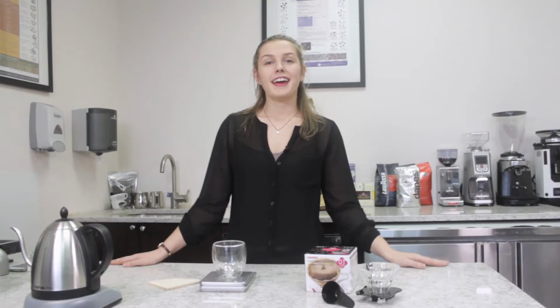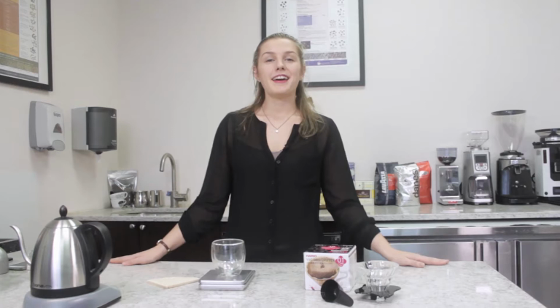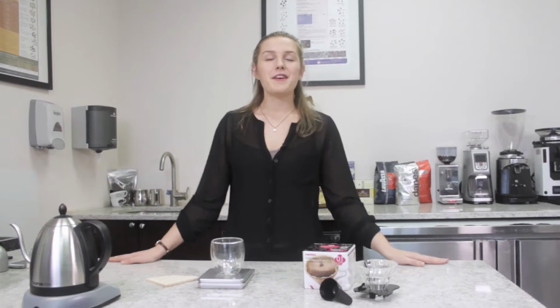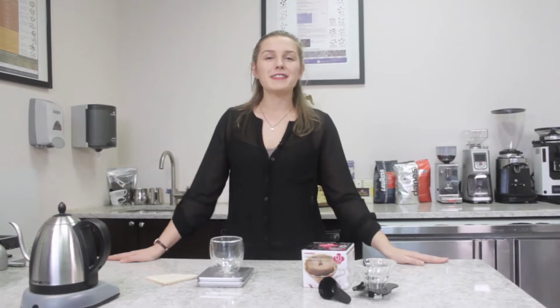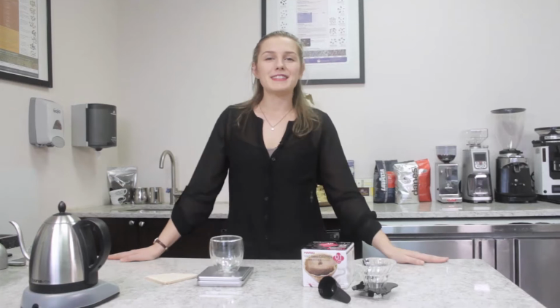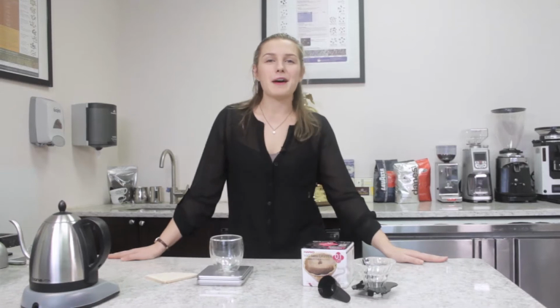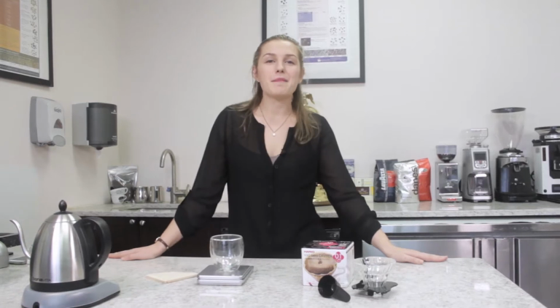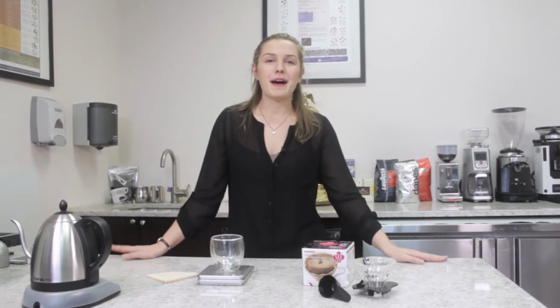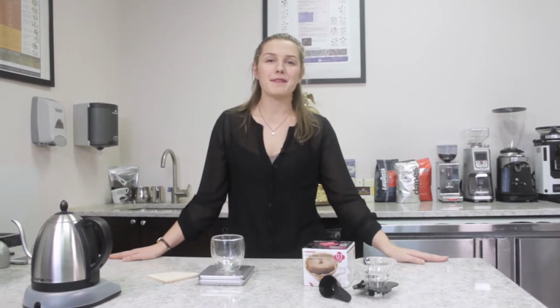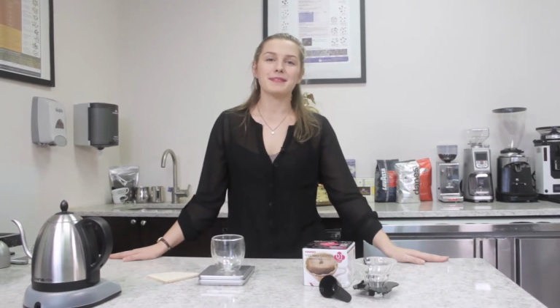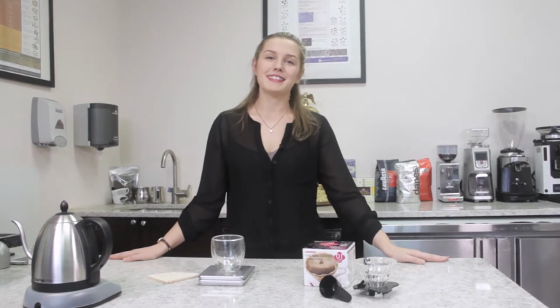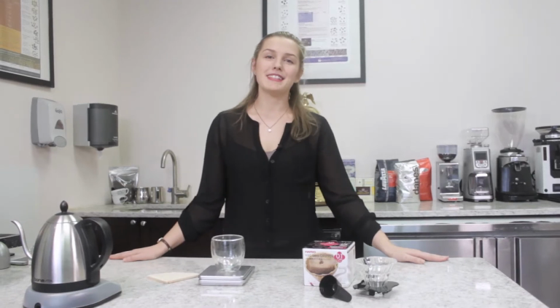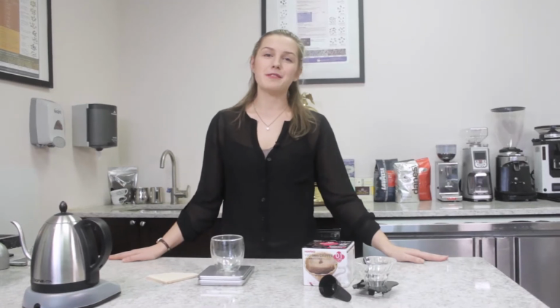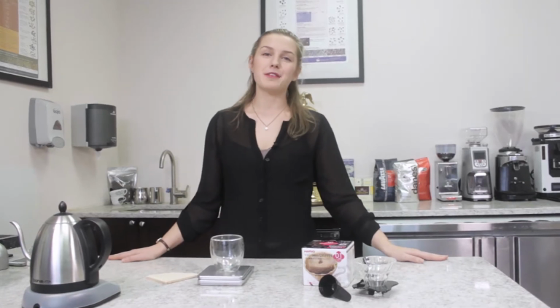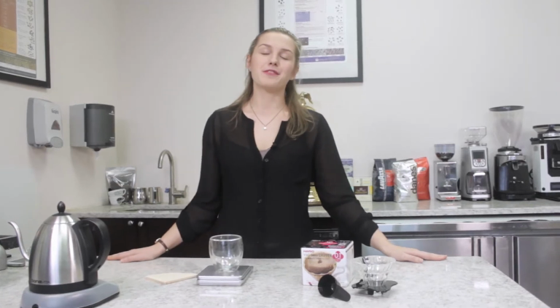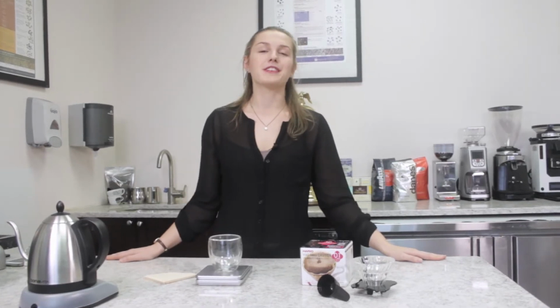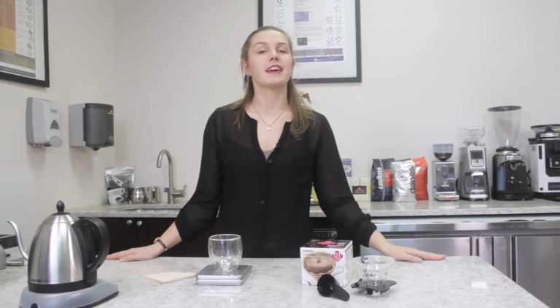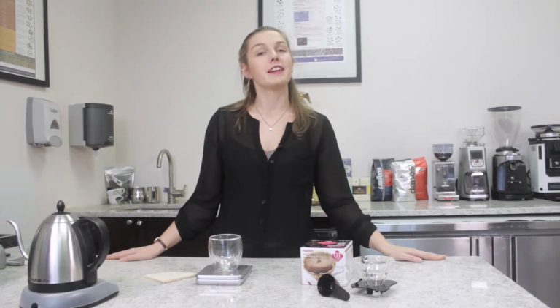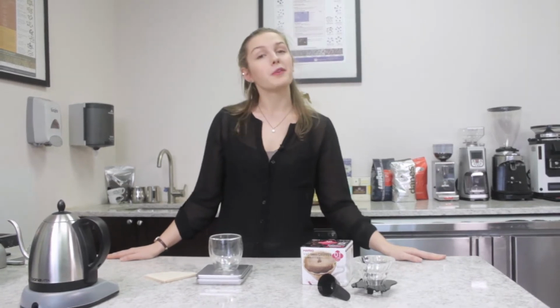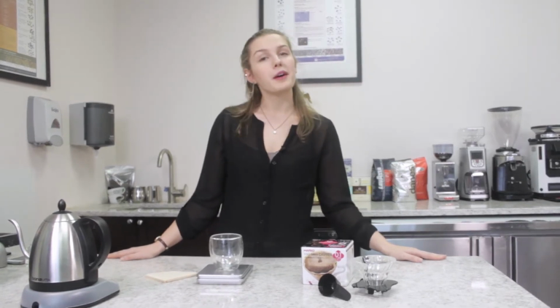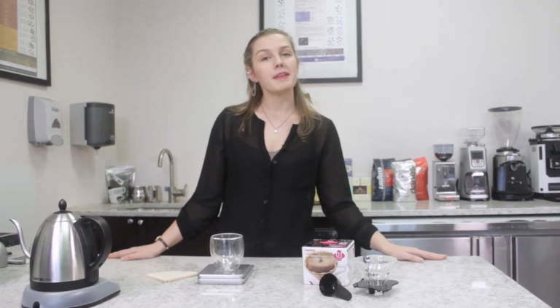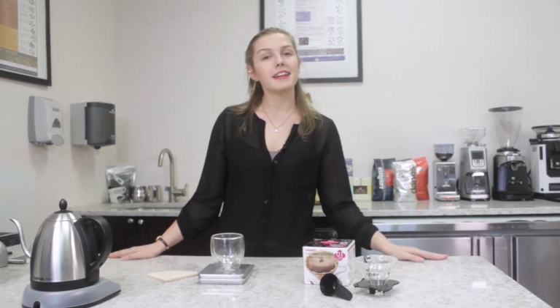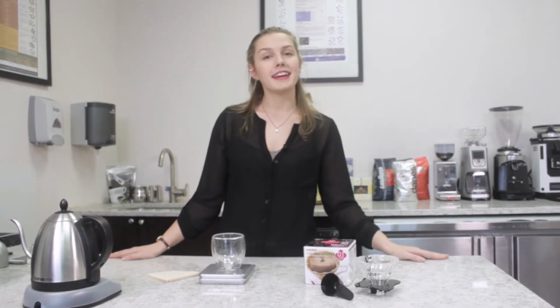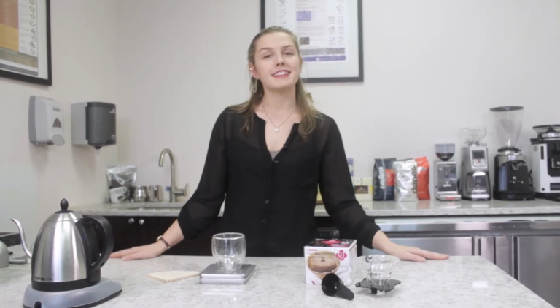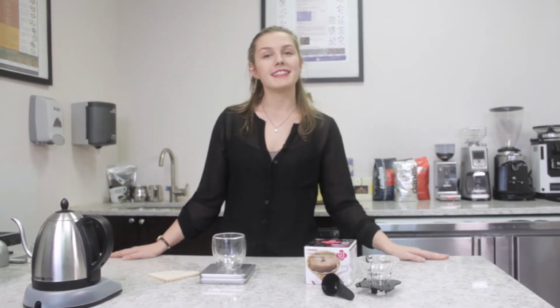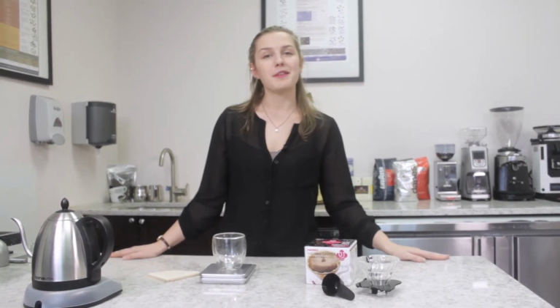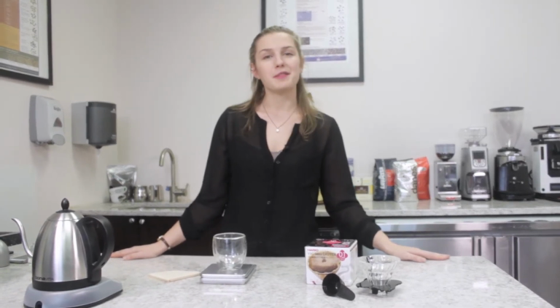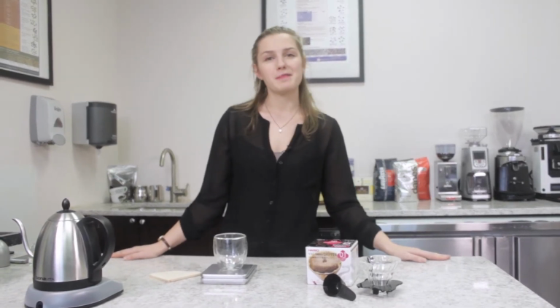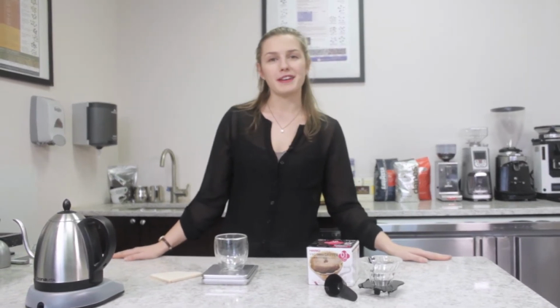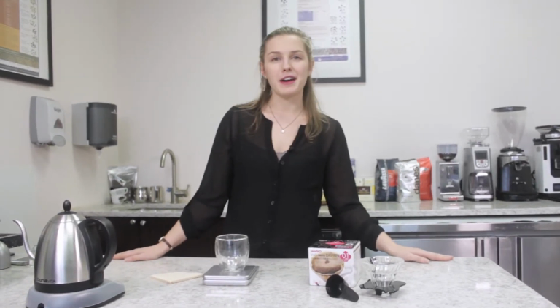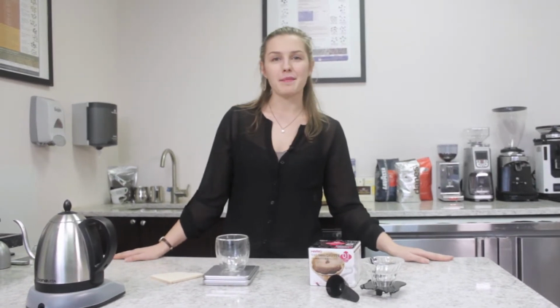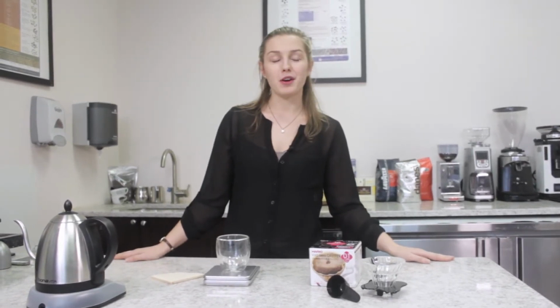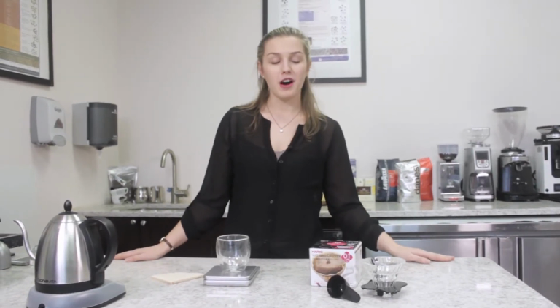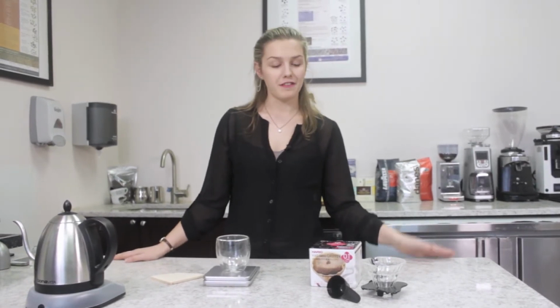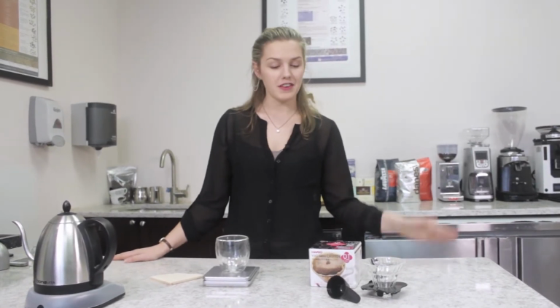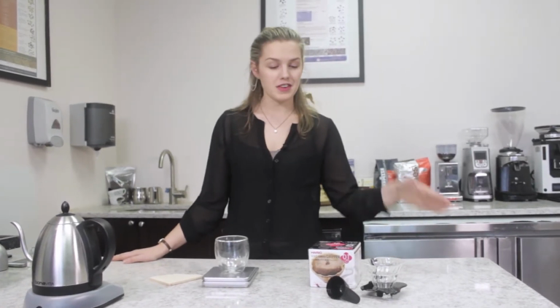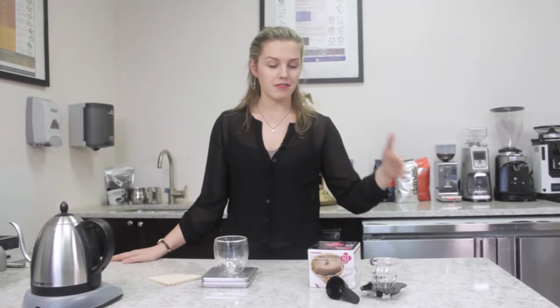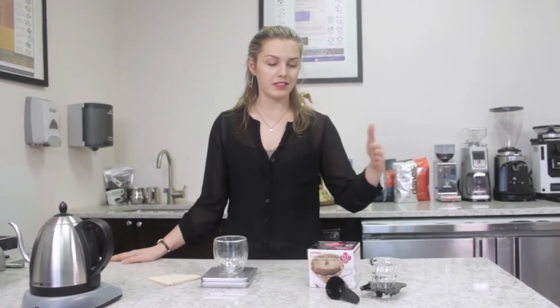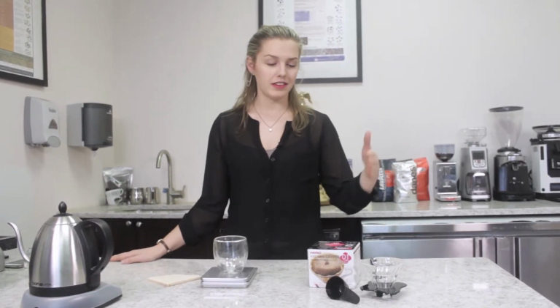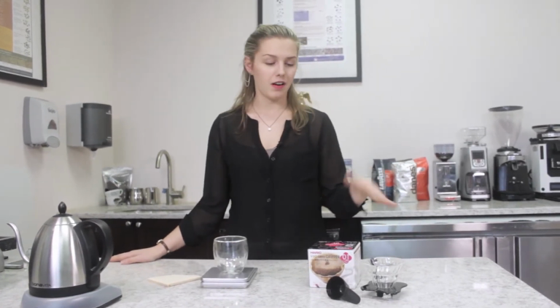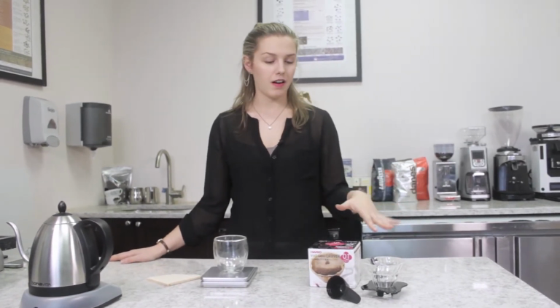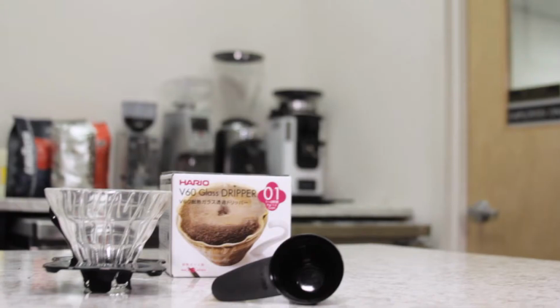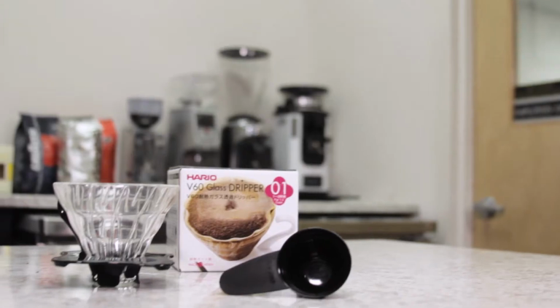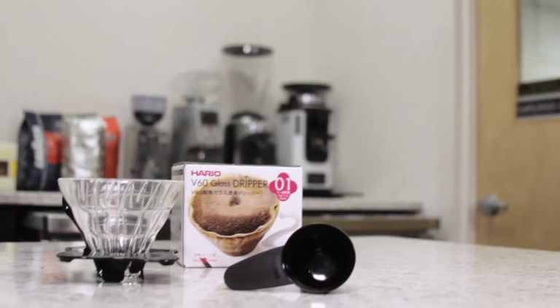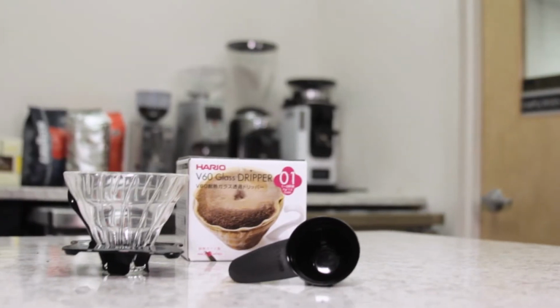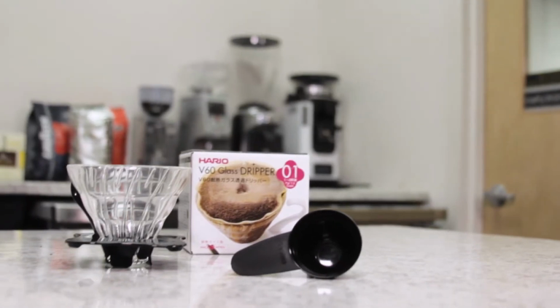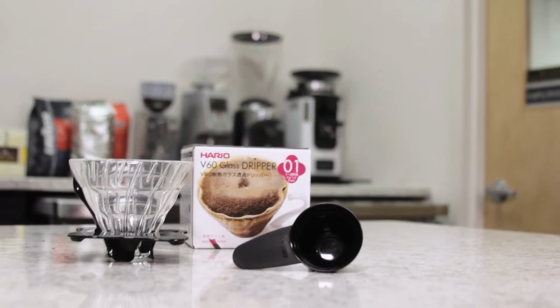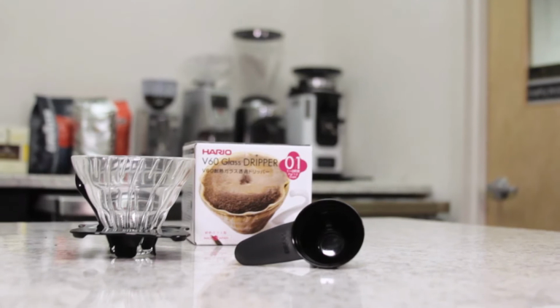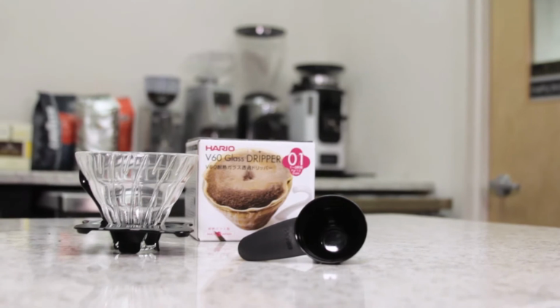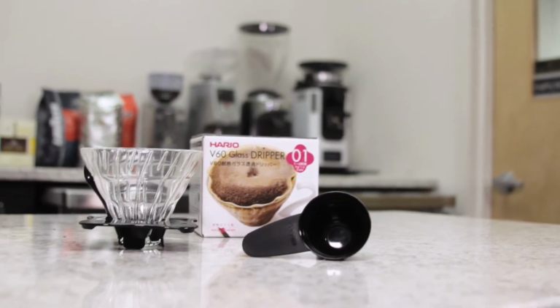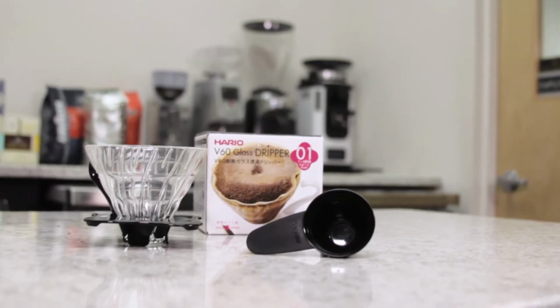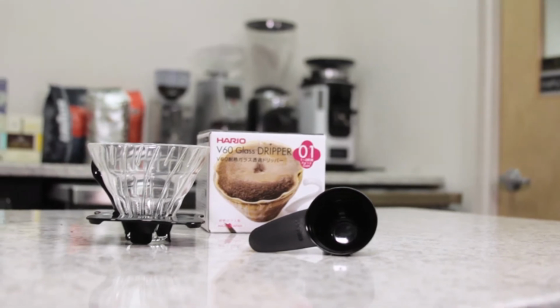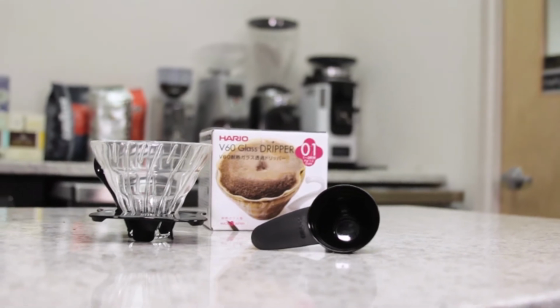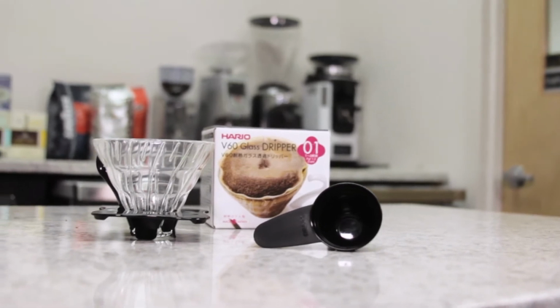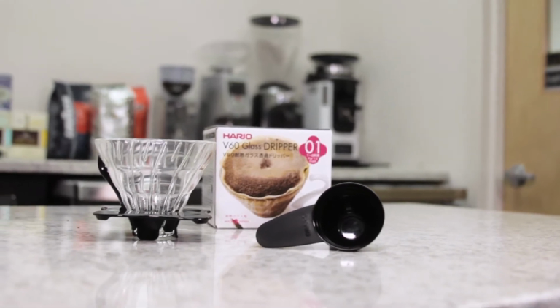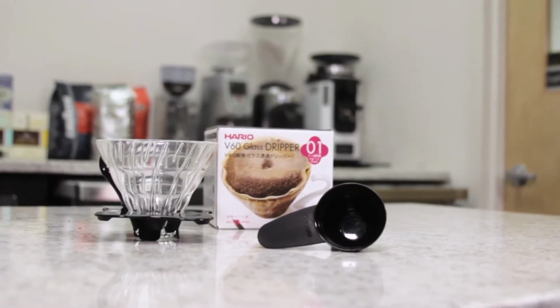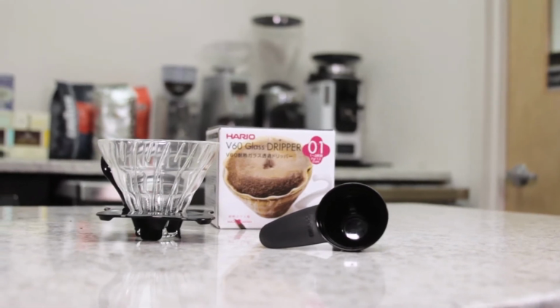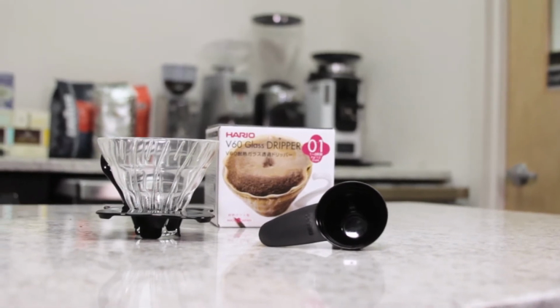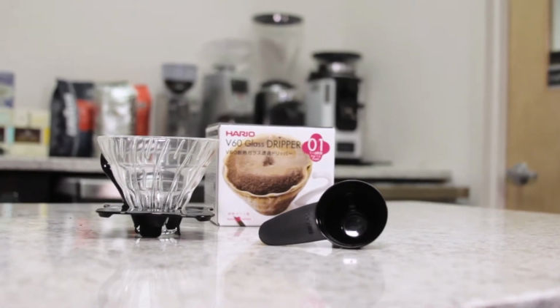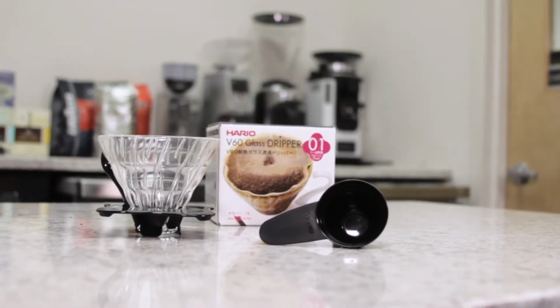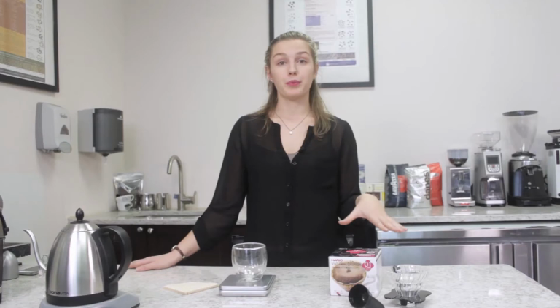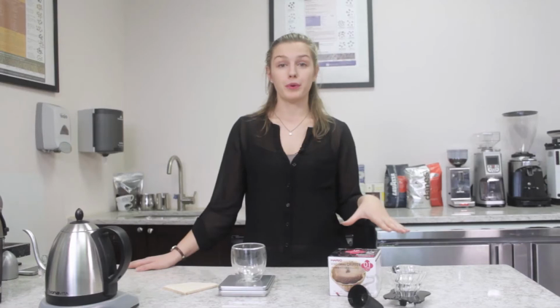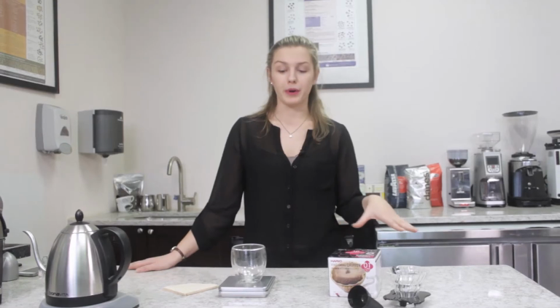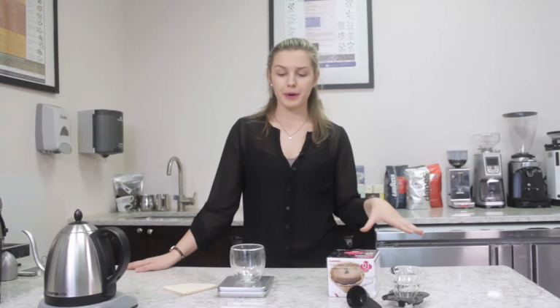Hey y'all, what's up? I'm Lindsay with Firstline Equipment and today we're going to make a cup of coffee using our Hario V60 Brewer.